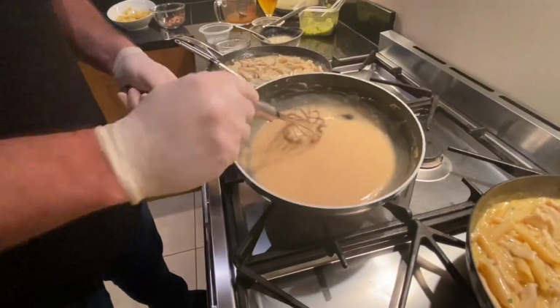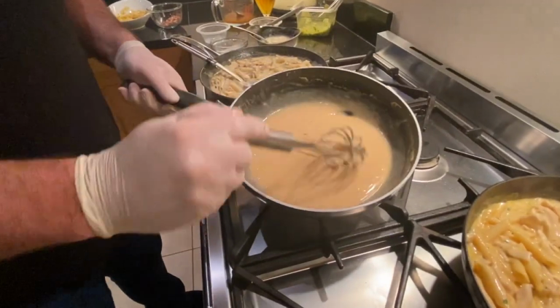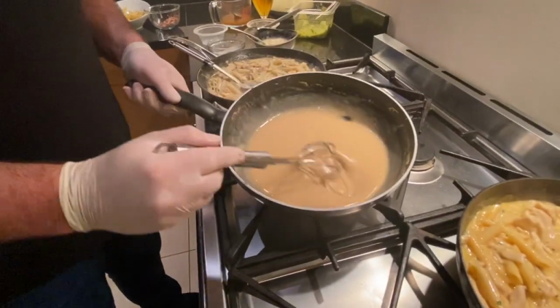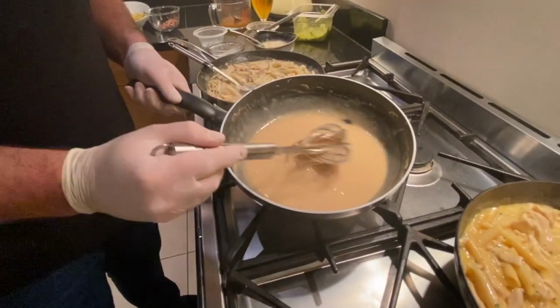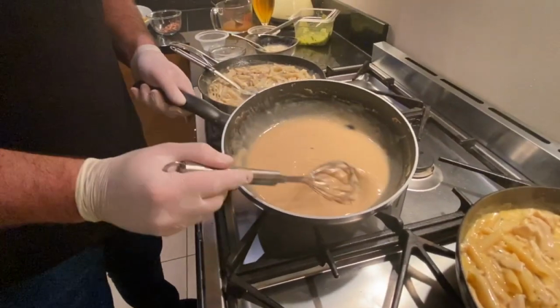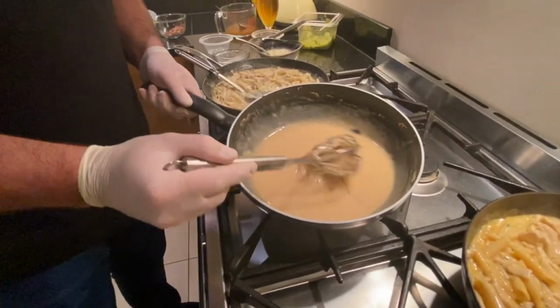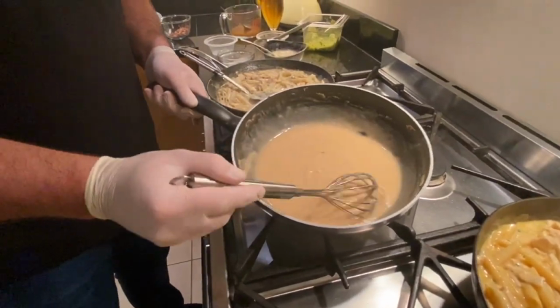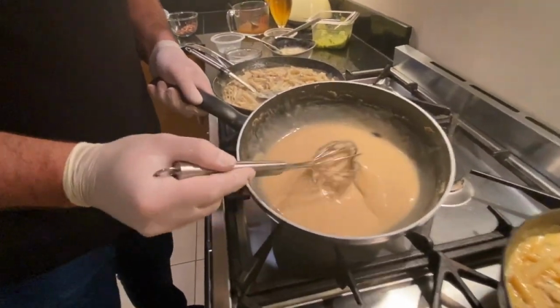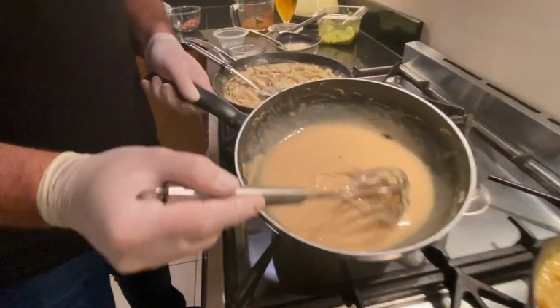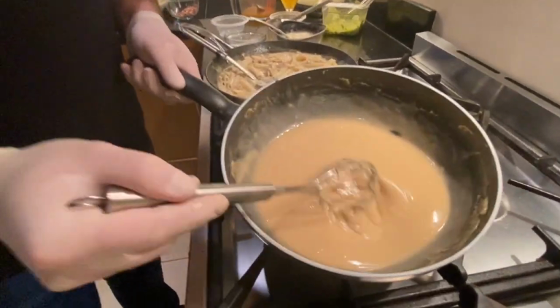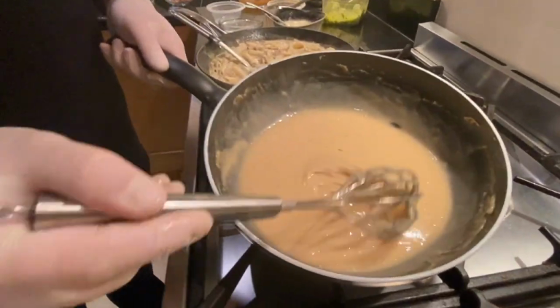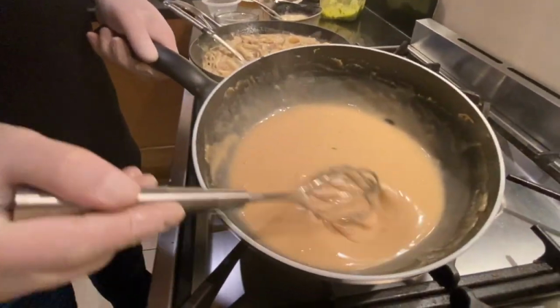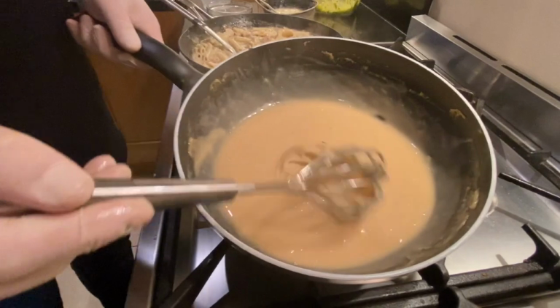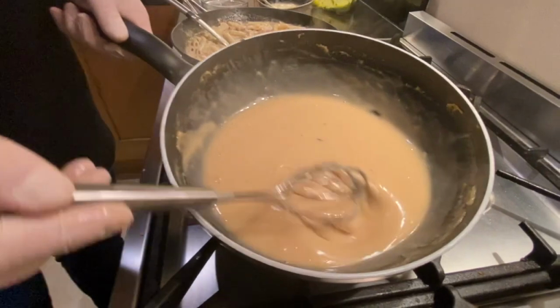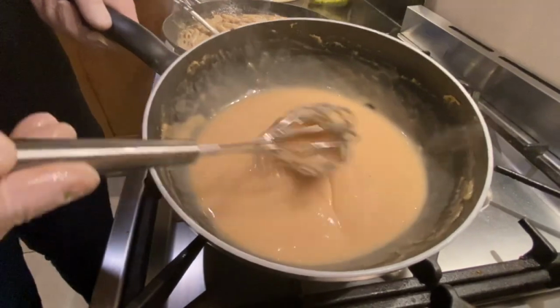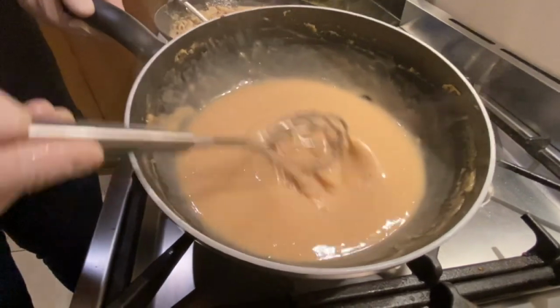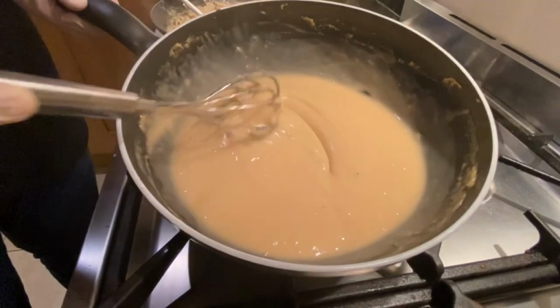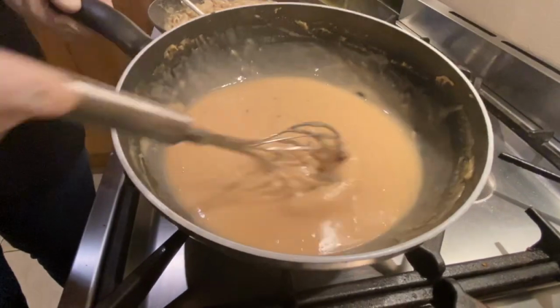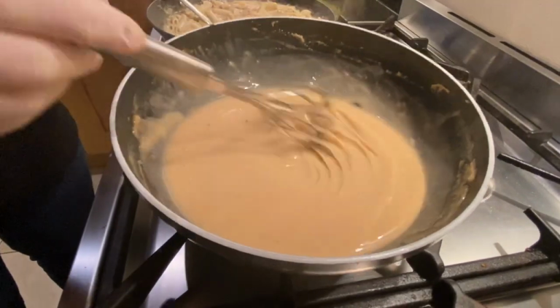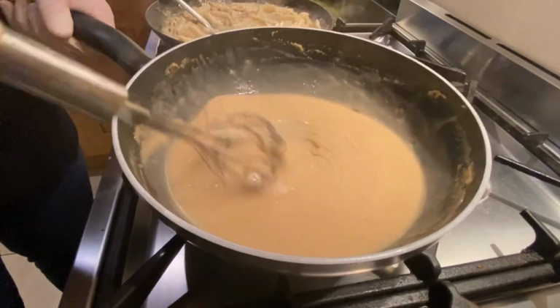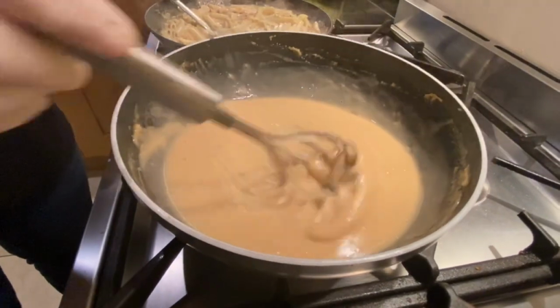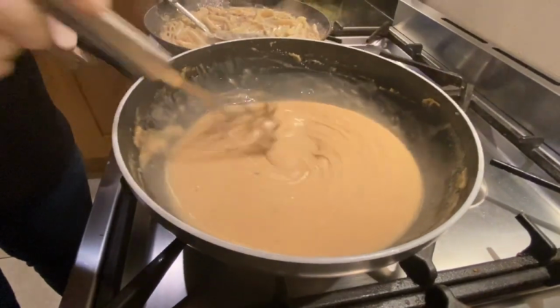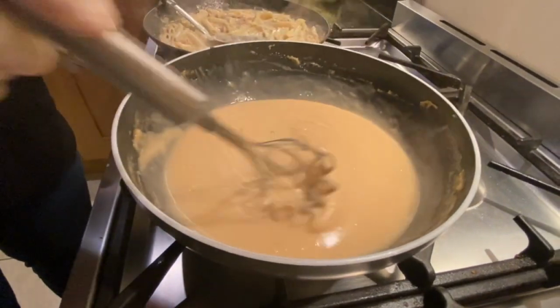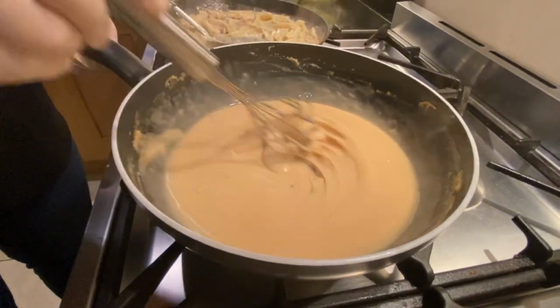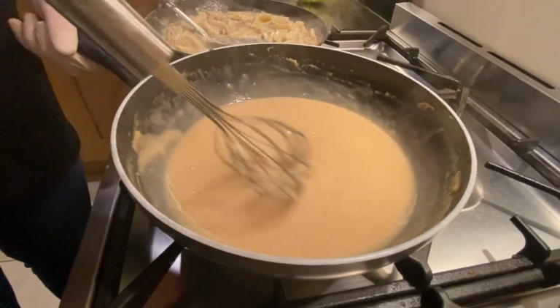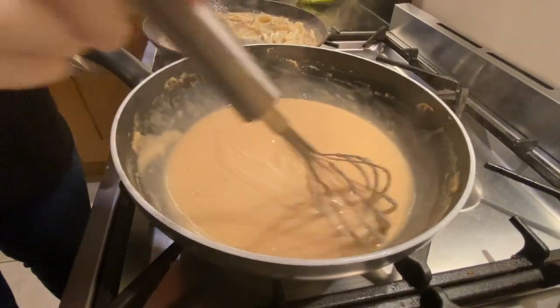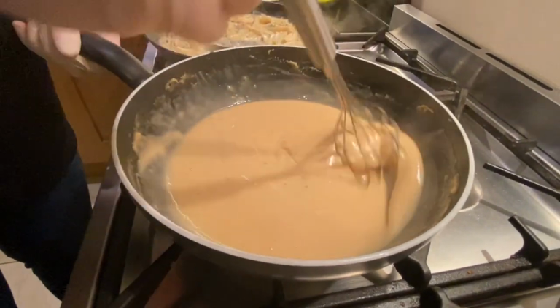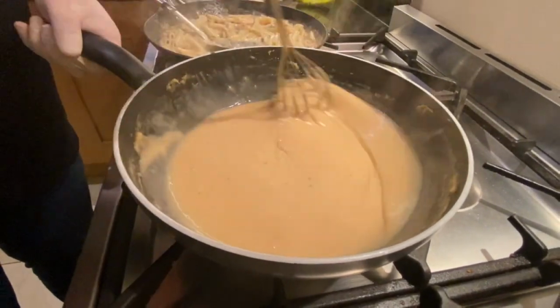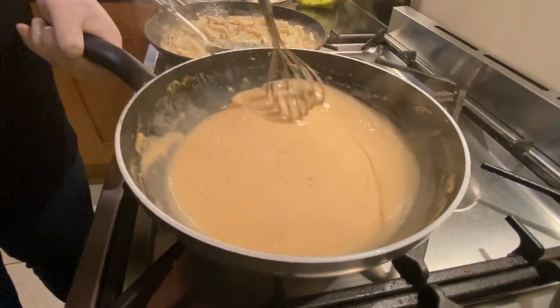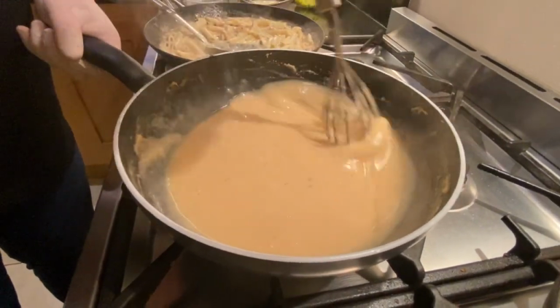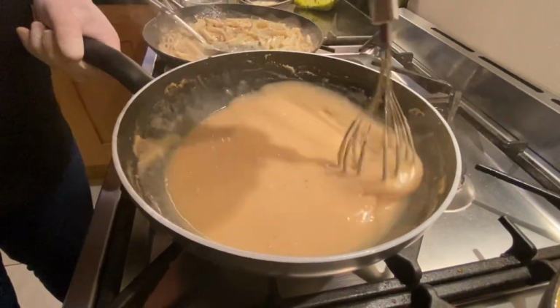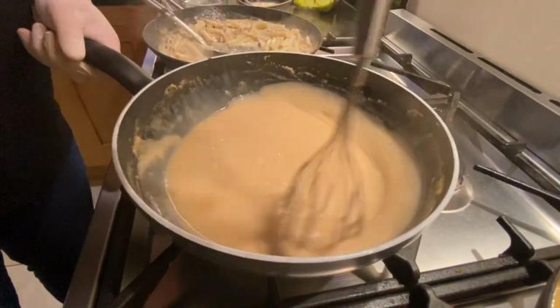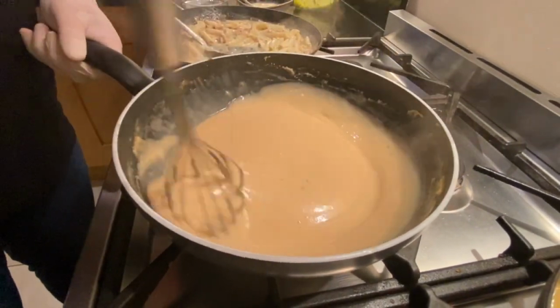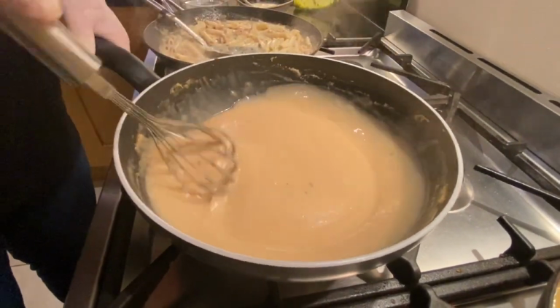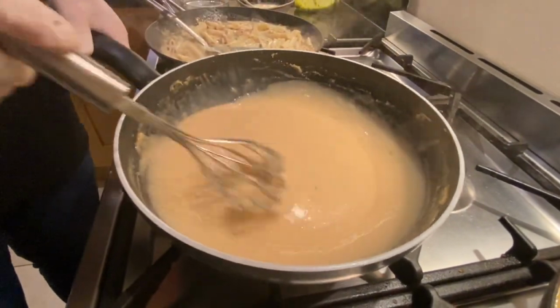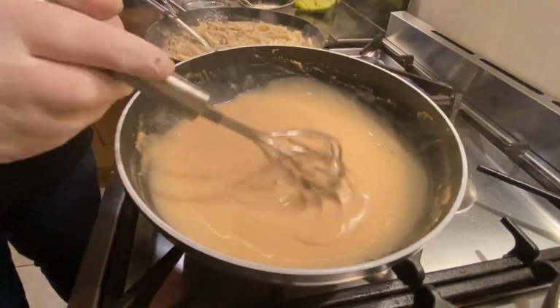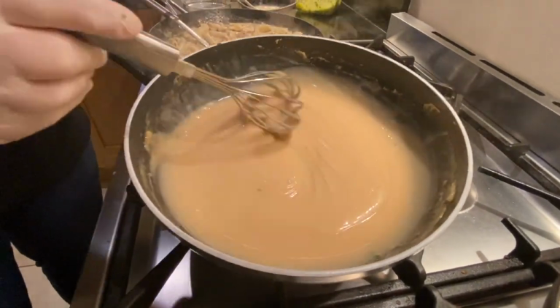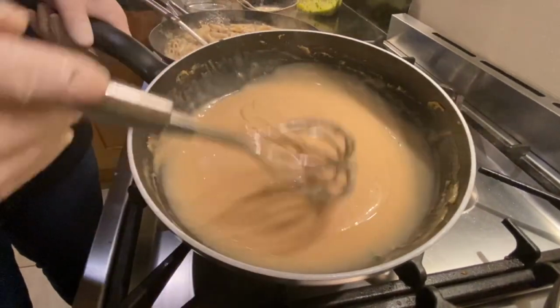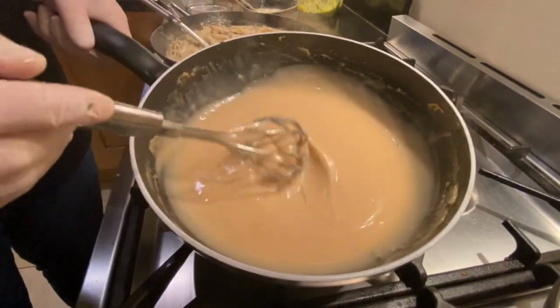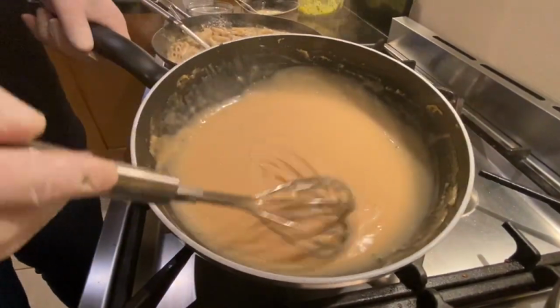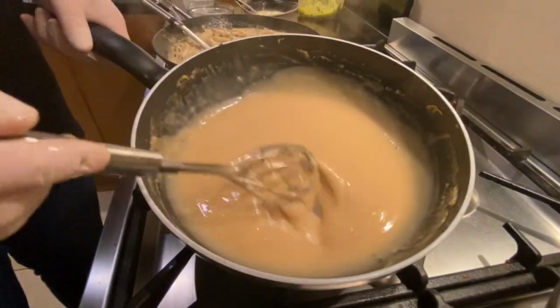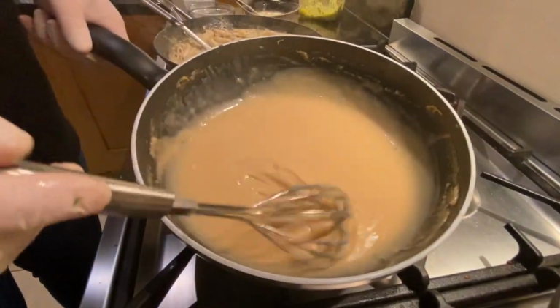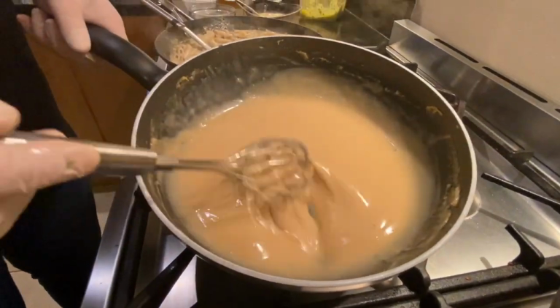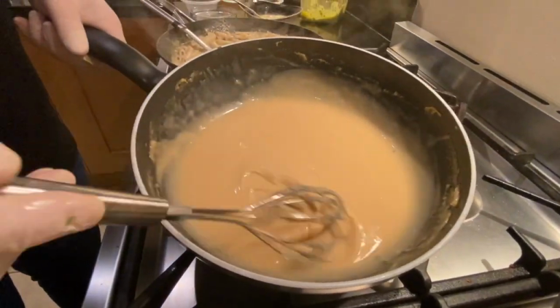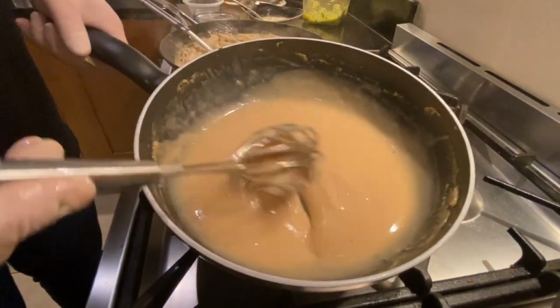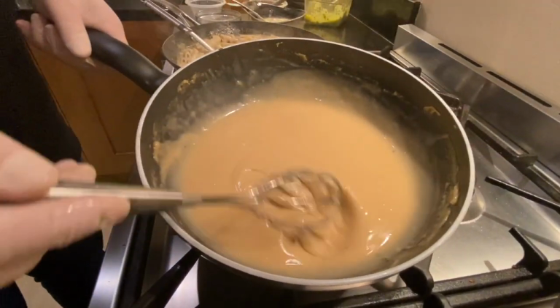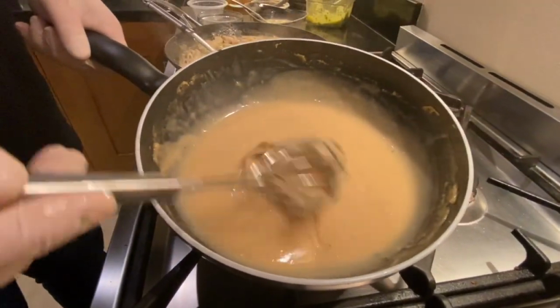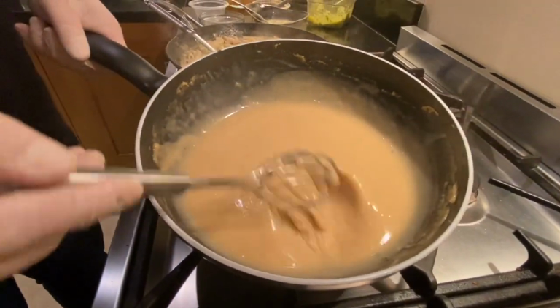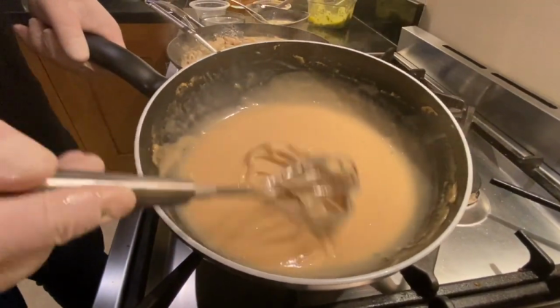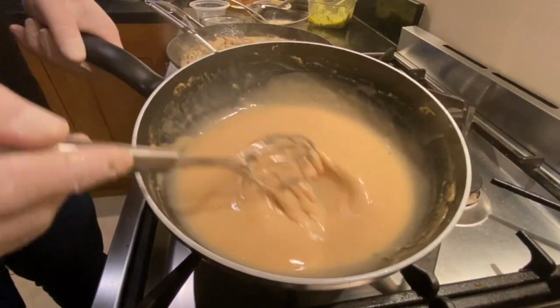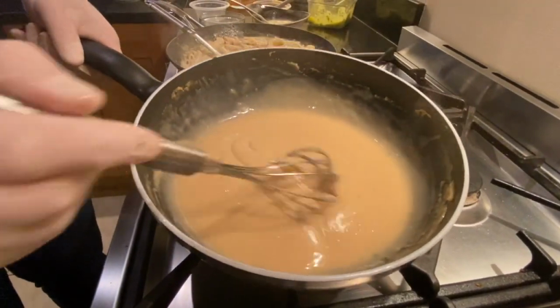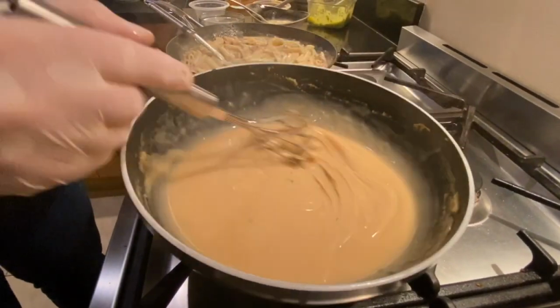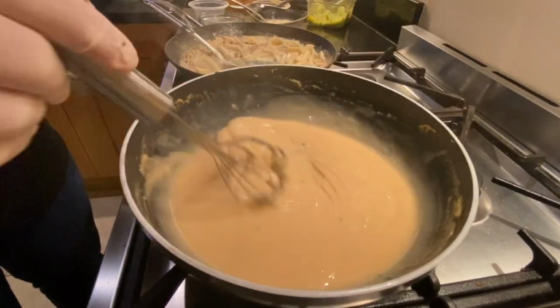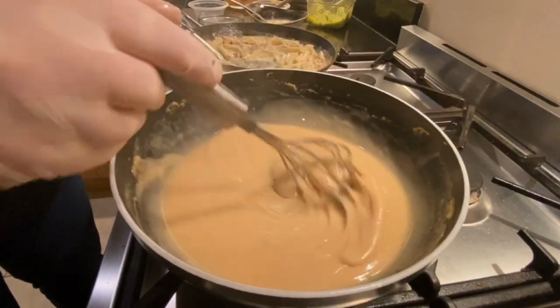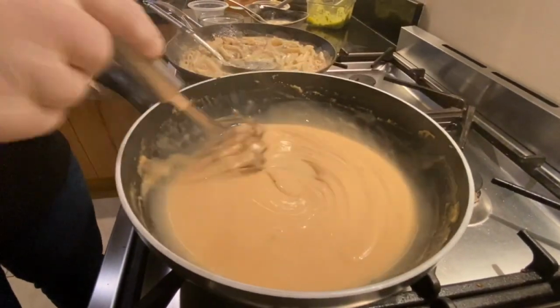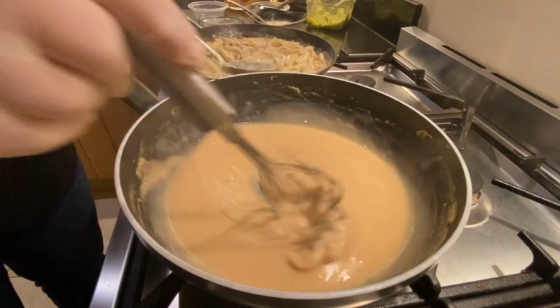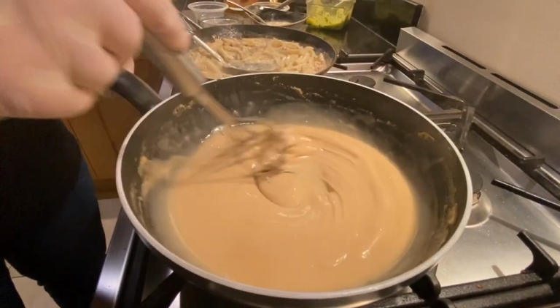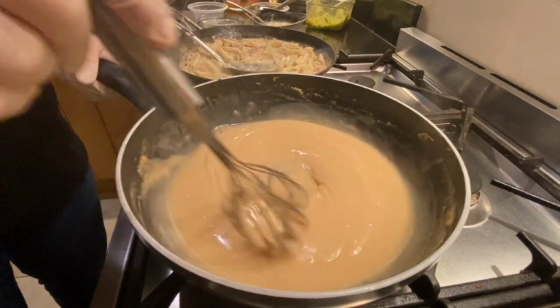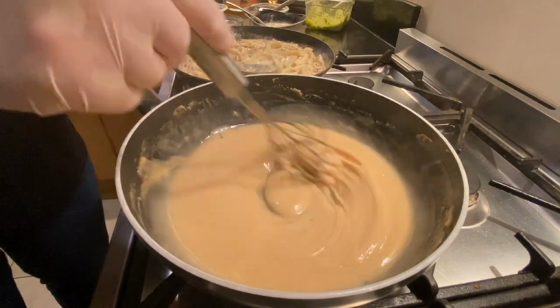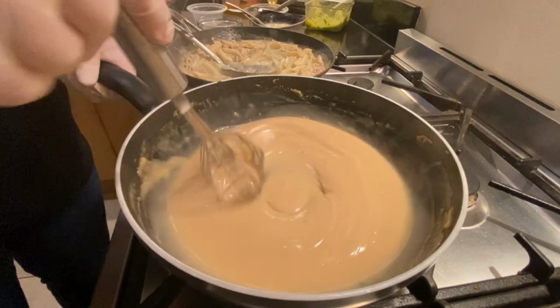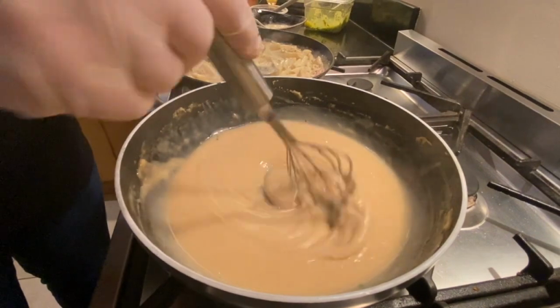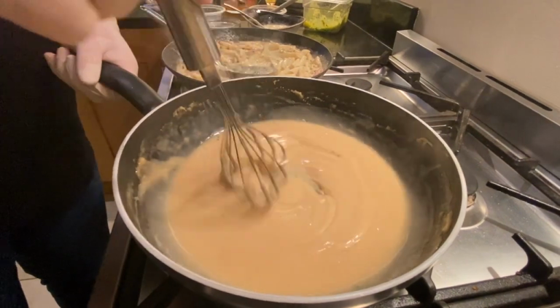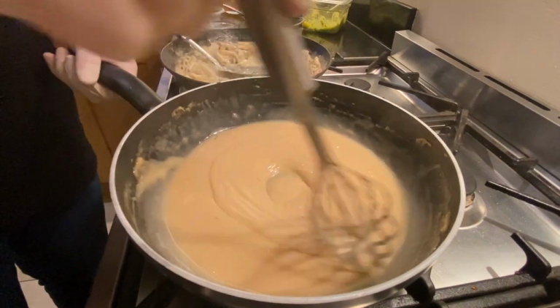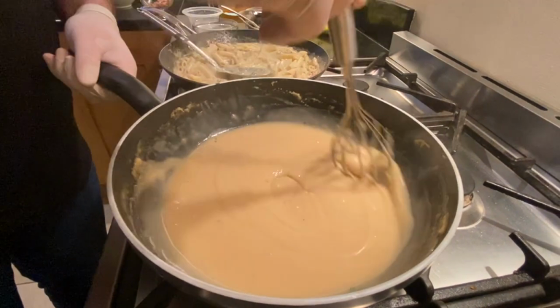That's the sort of consistency you're looking for, and you're hoping when it cools down and you go to use it, it's going to remain that. You don't want it getting thick and lumpy on you.